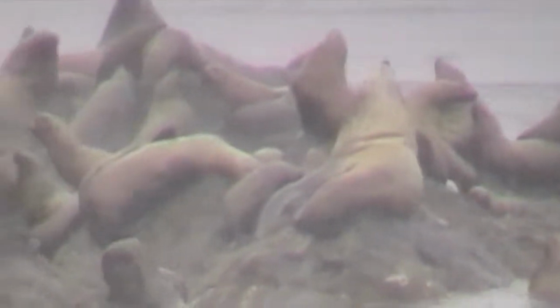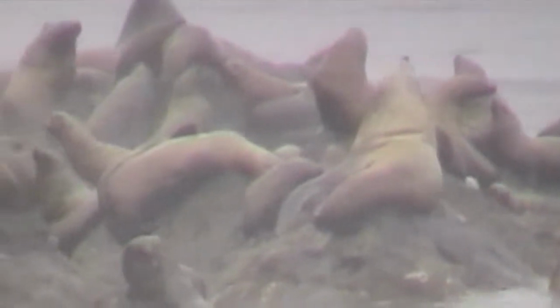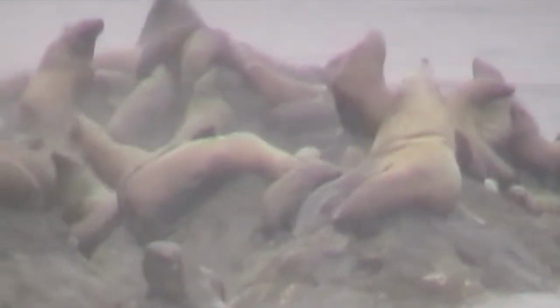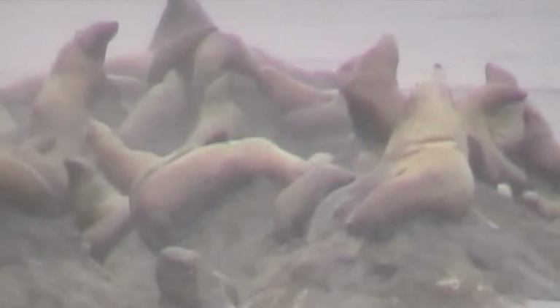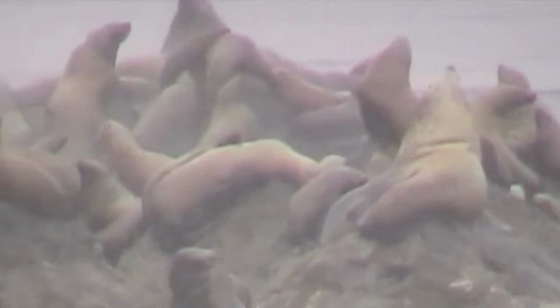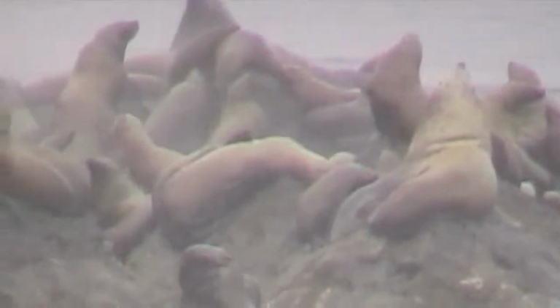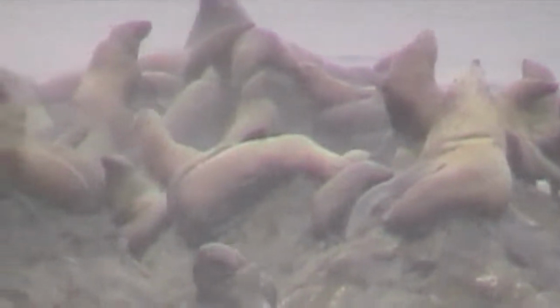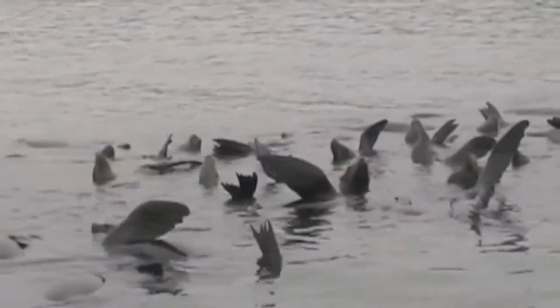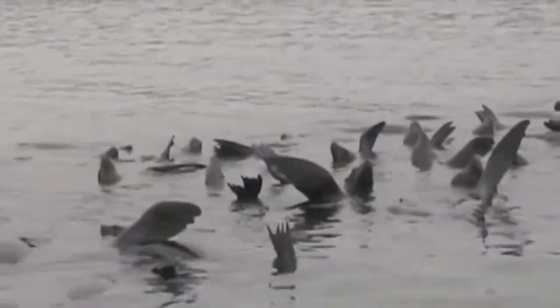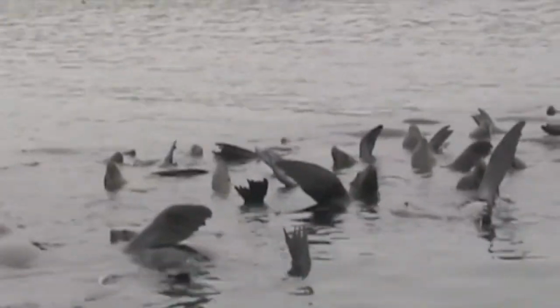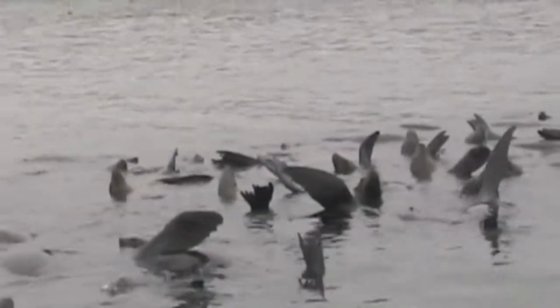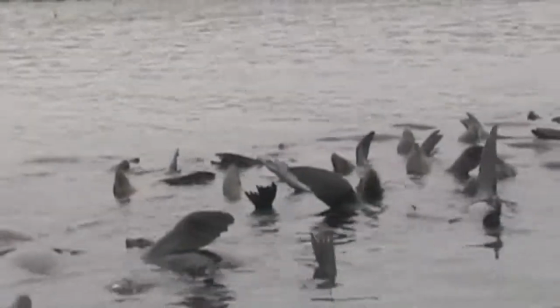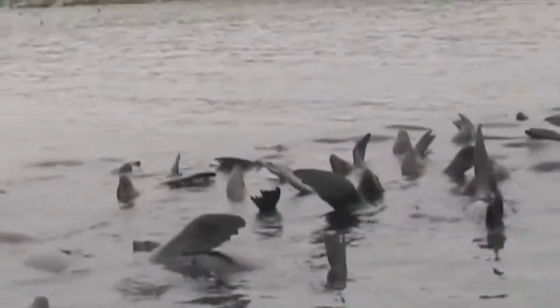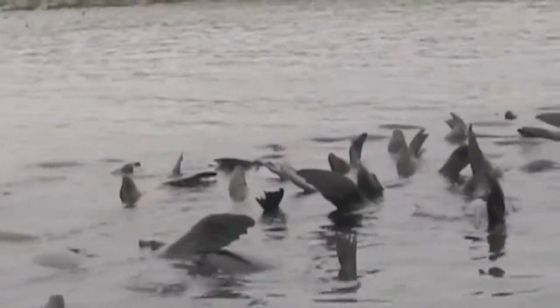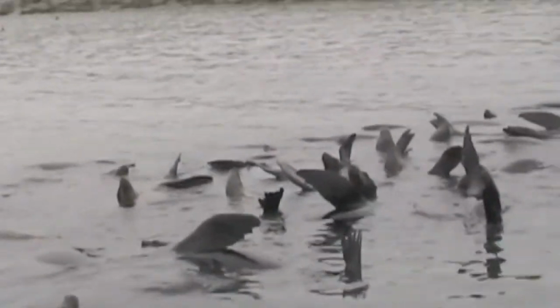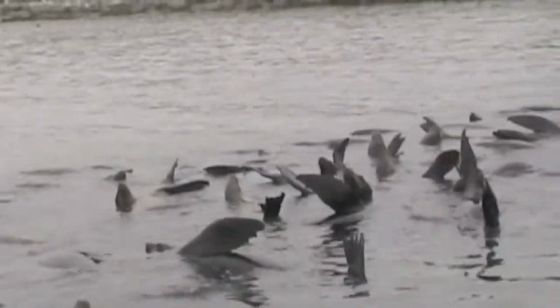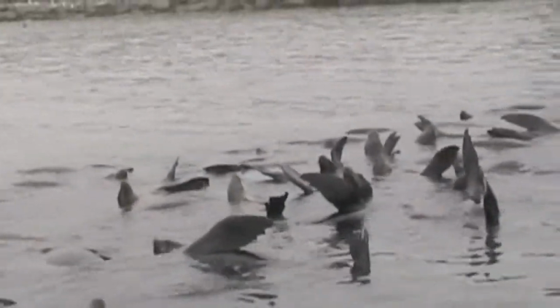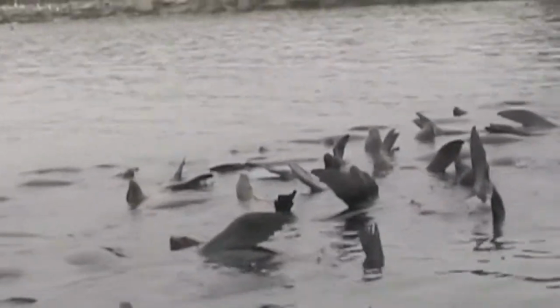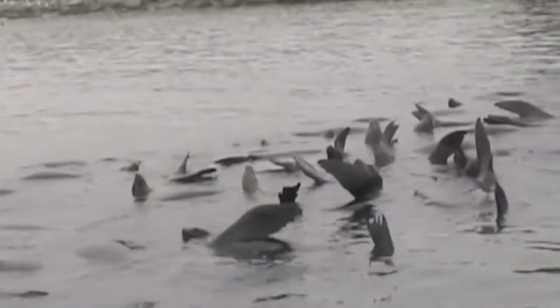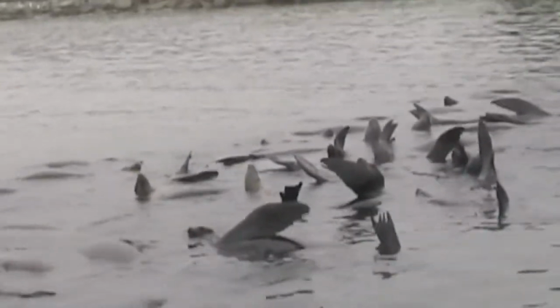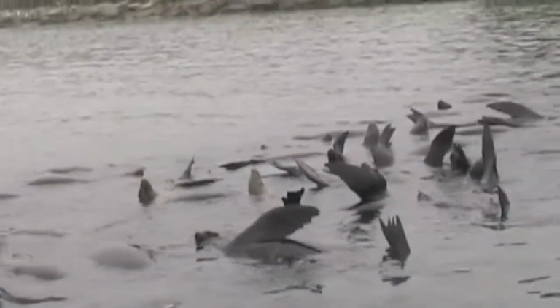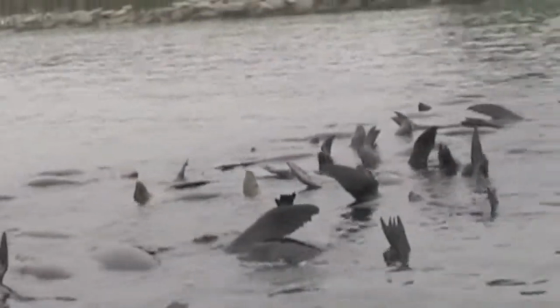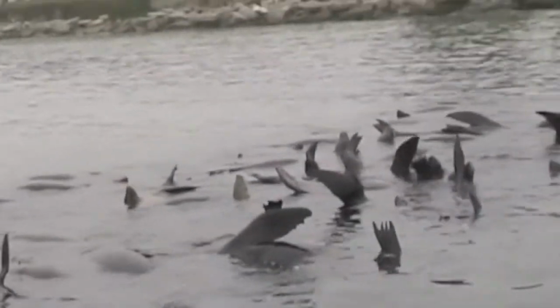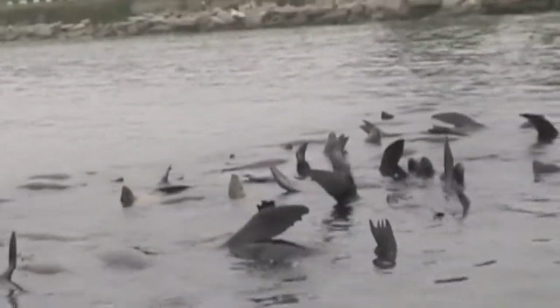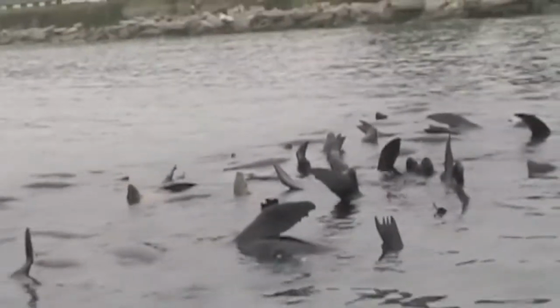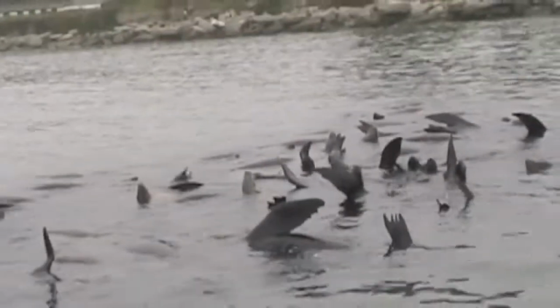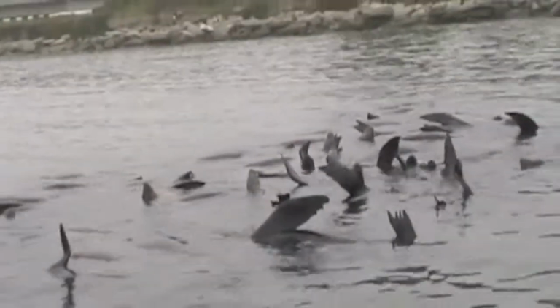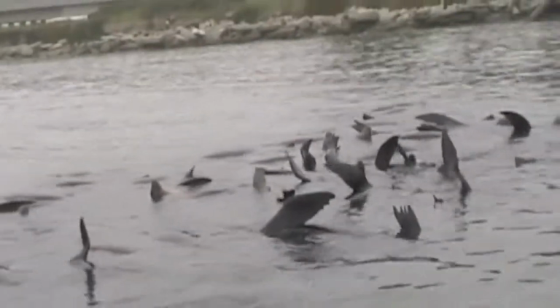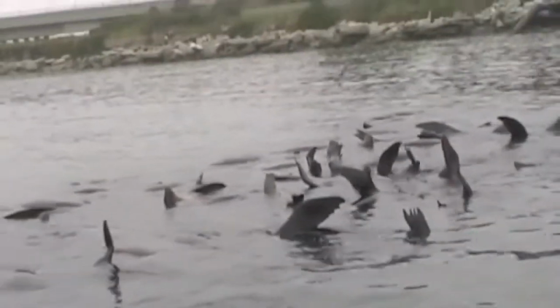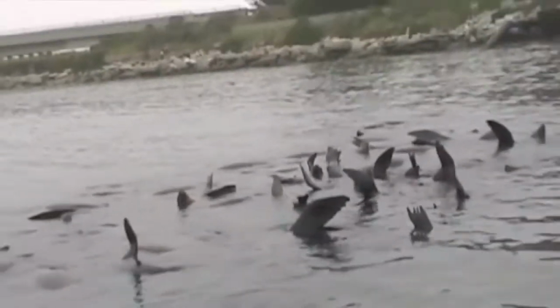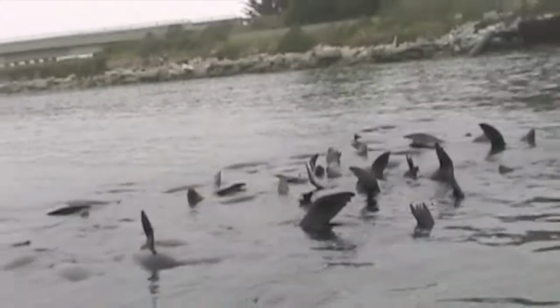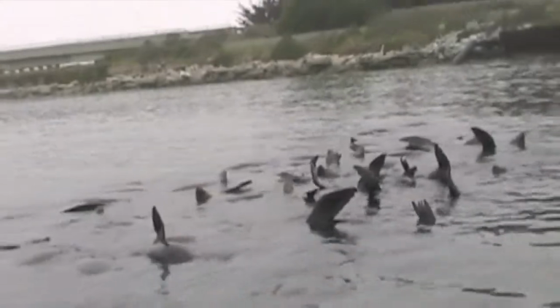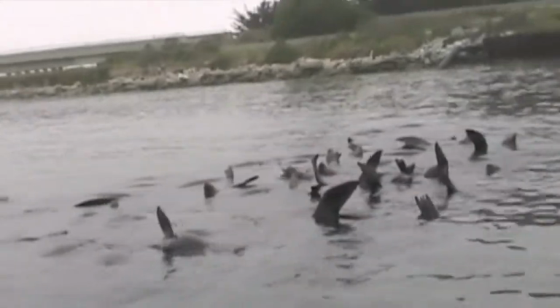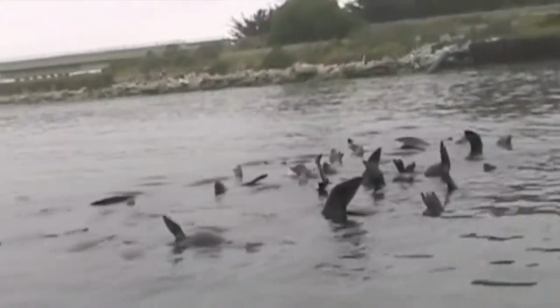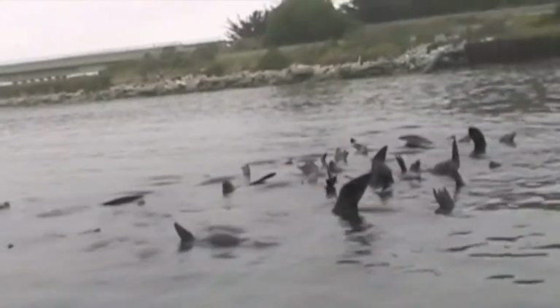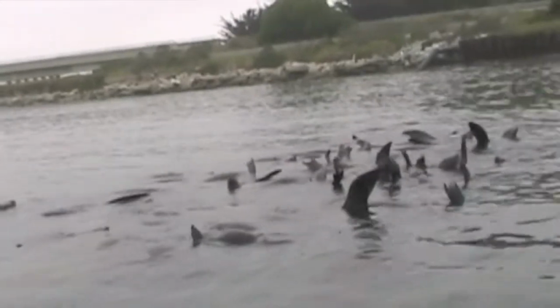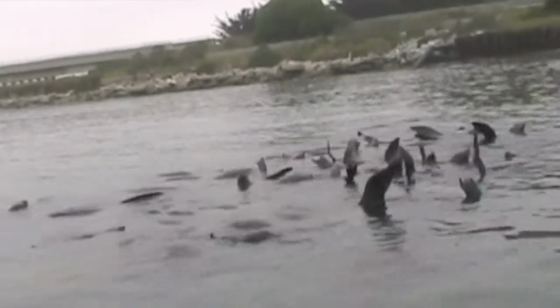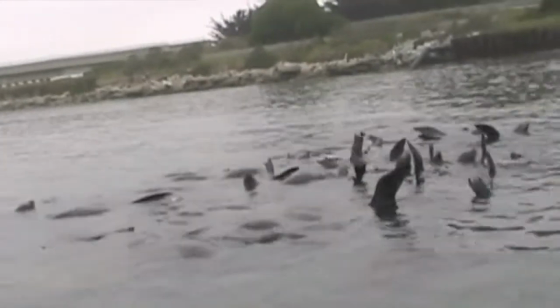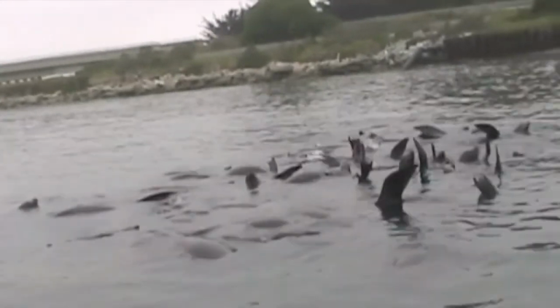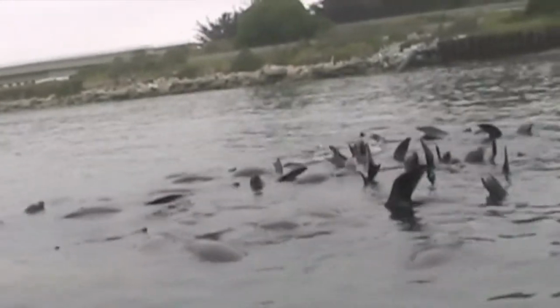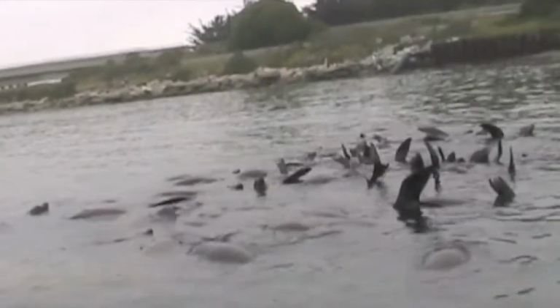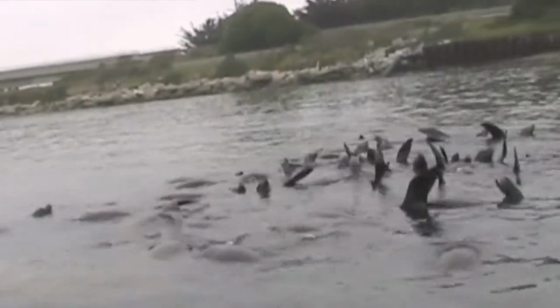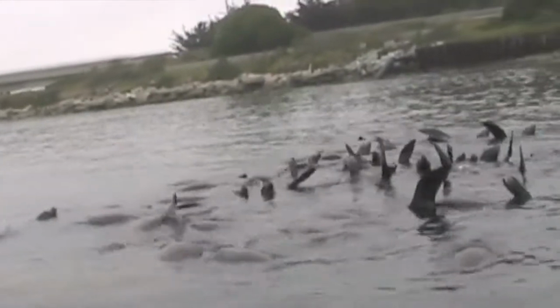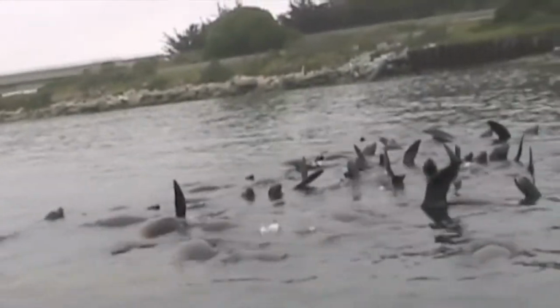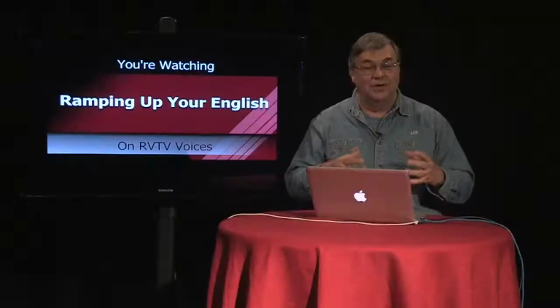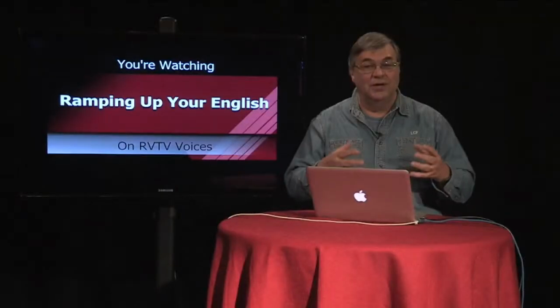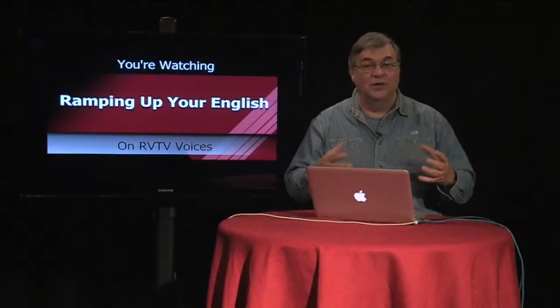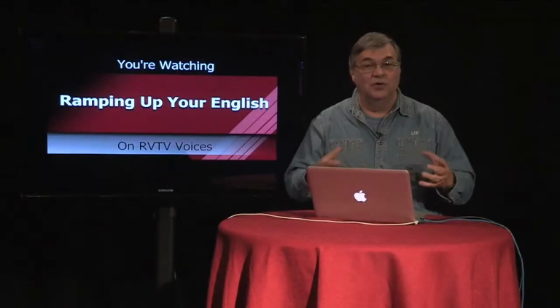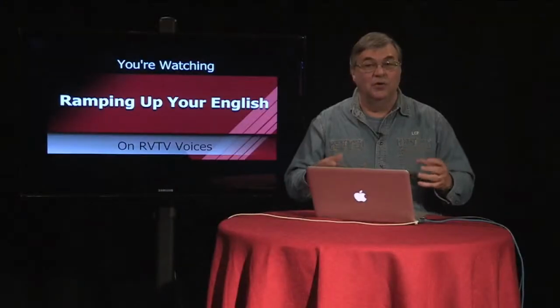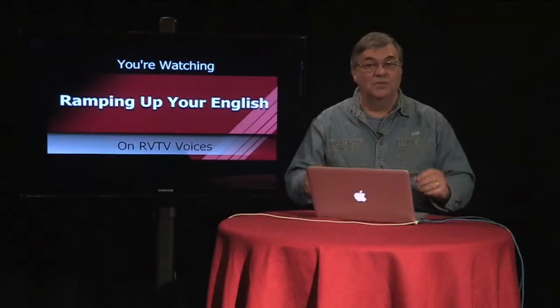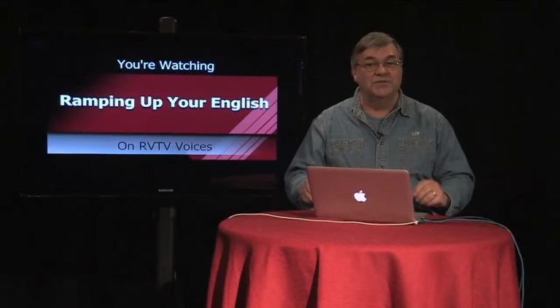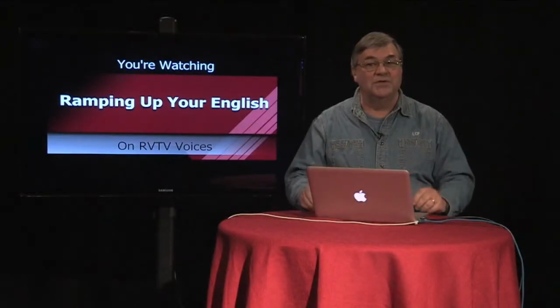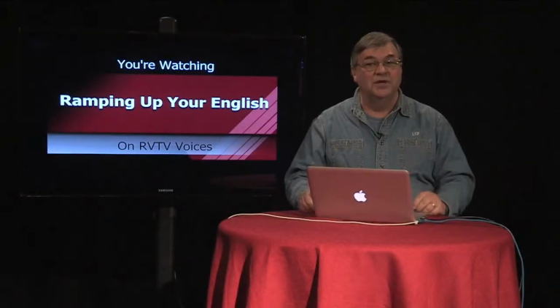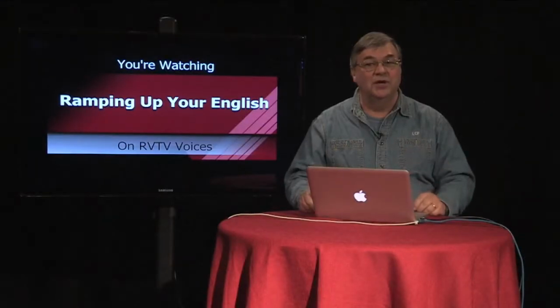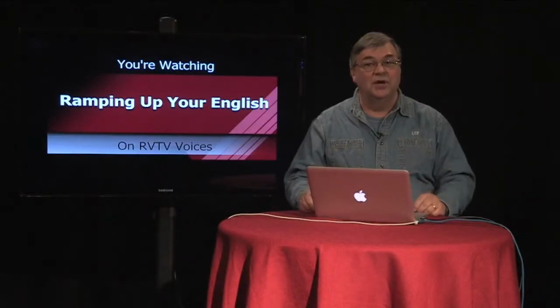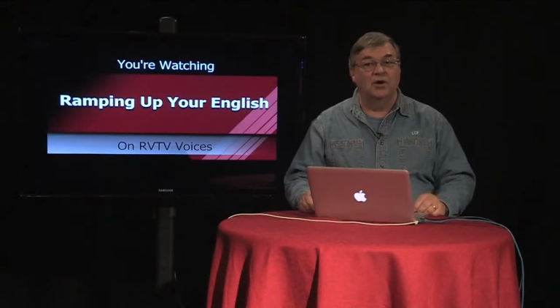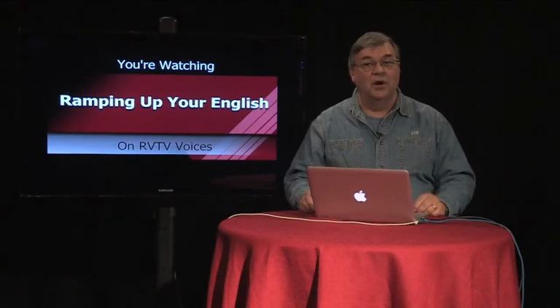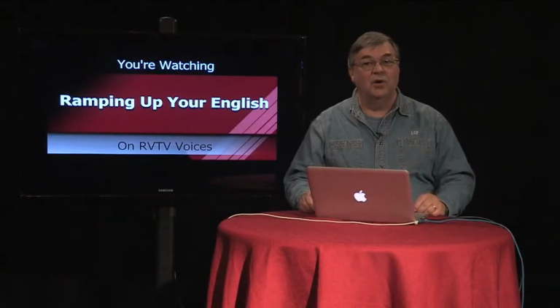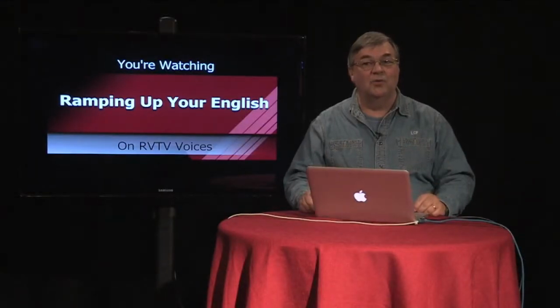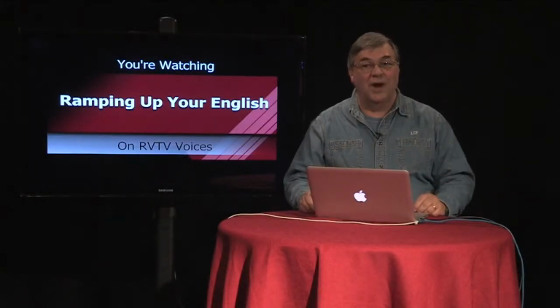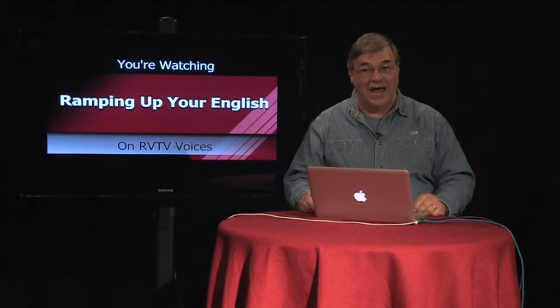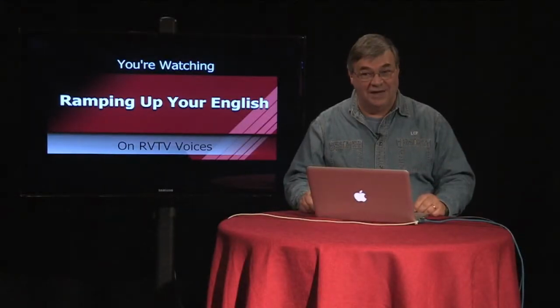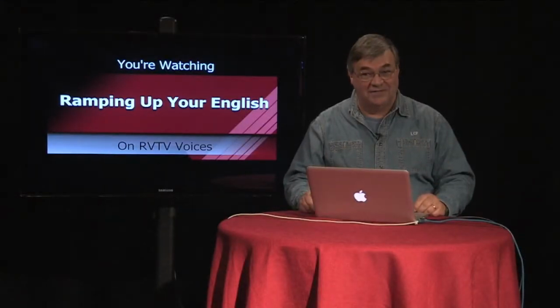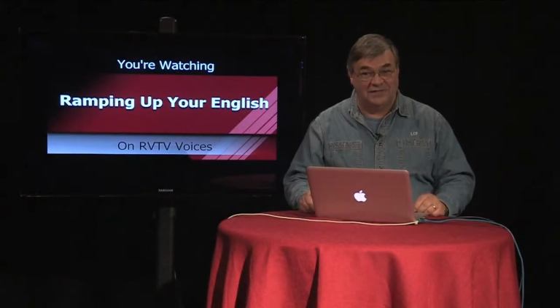Sea lions also have external ear flaps. They often float together in groups called rafts.